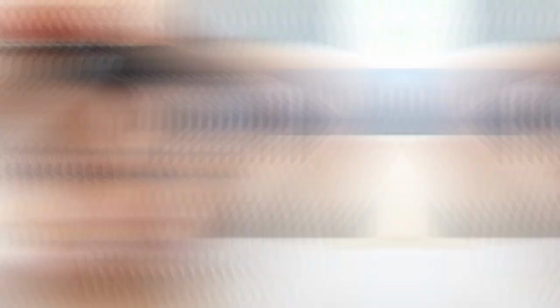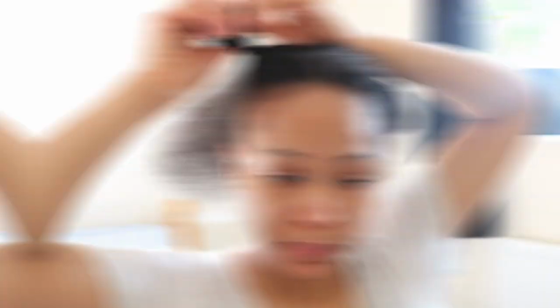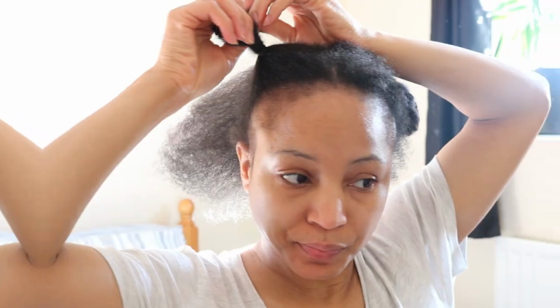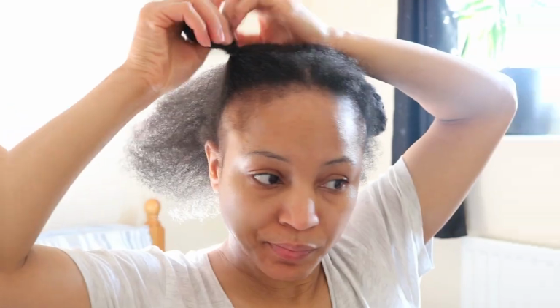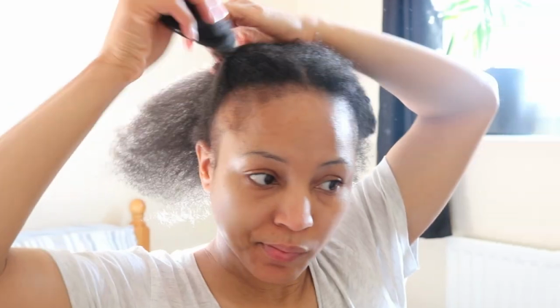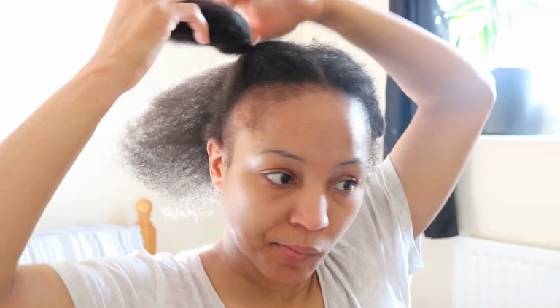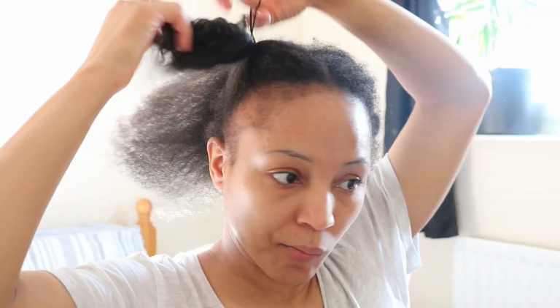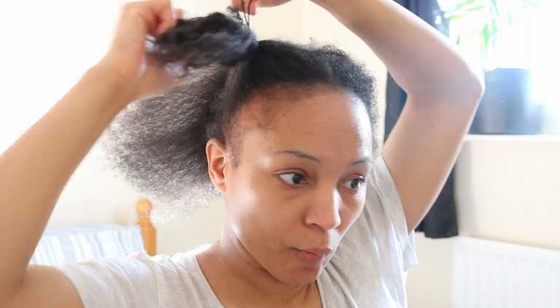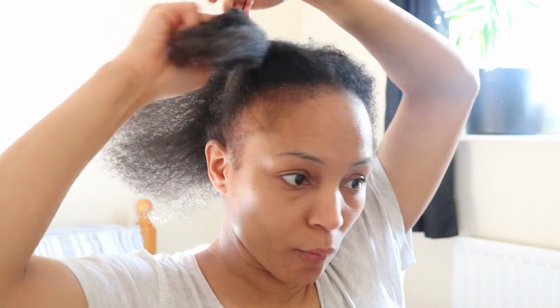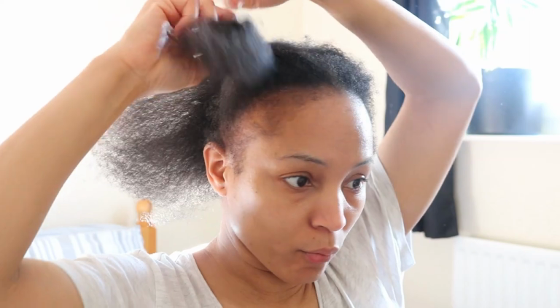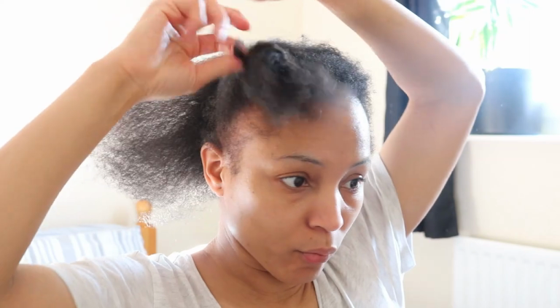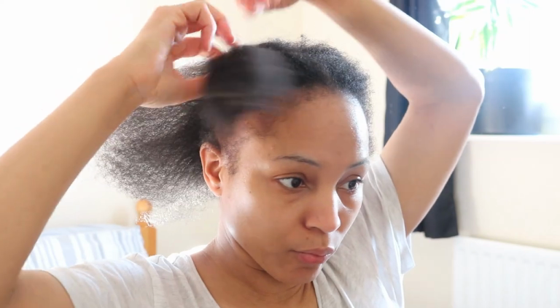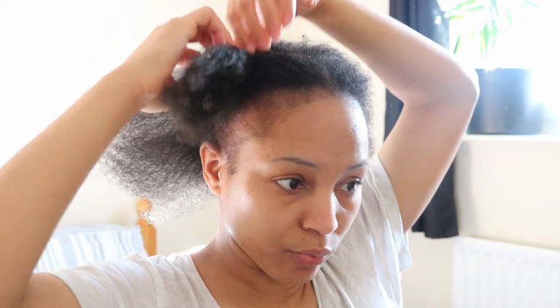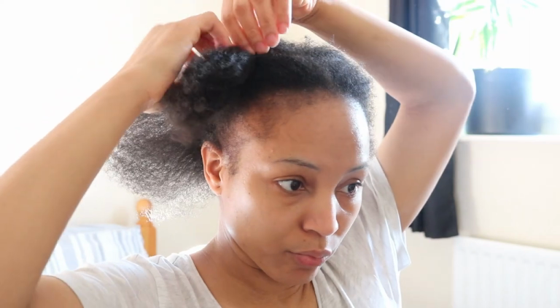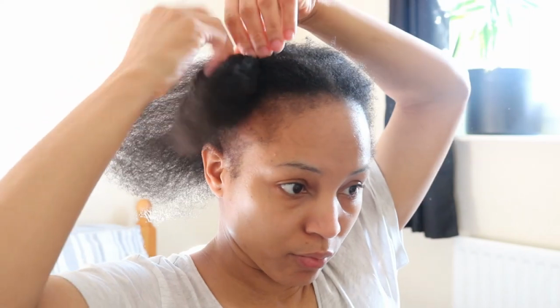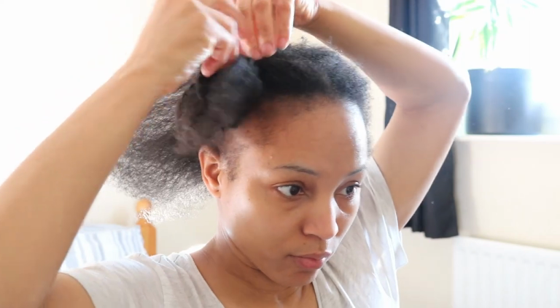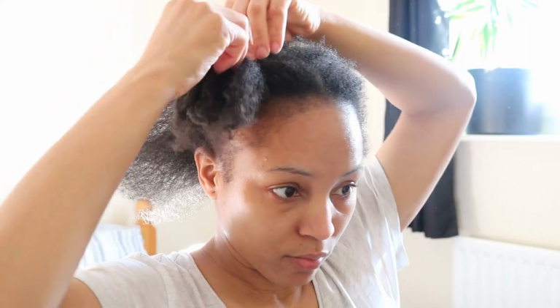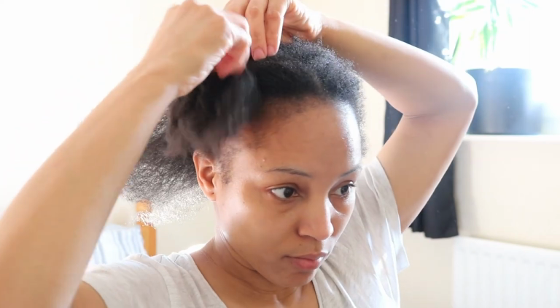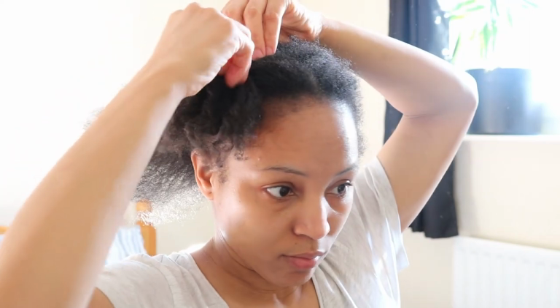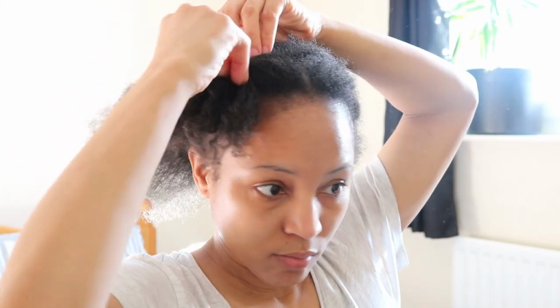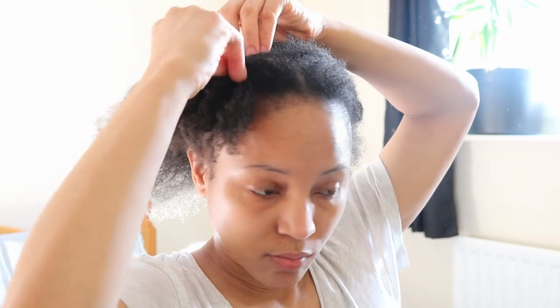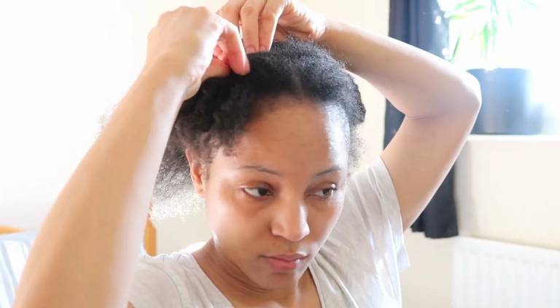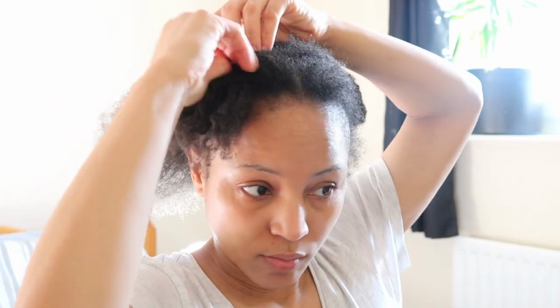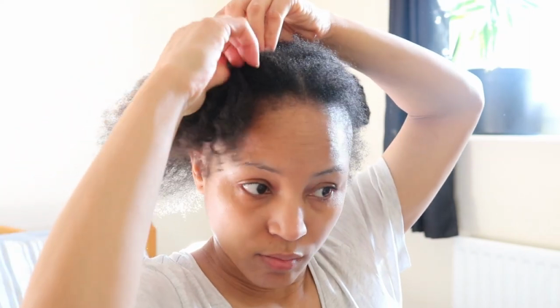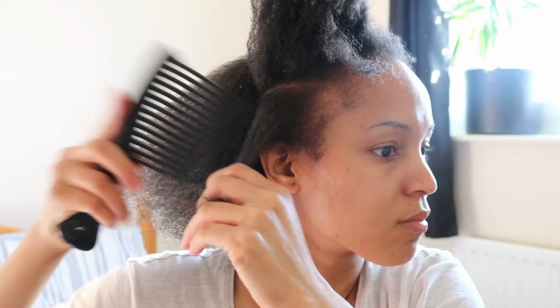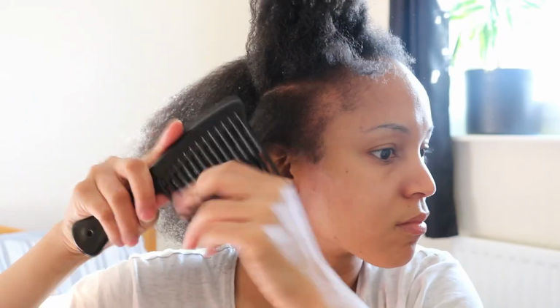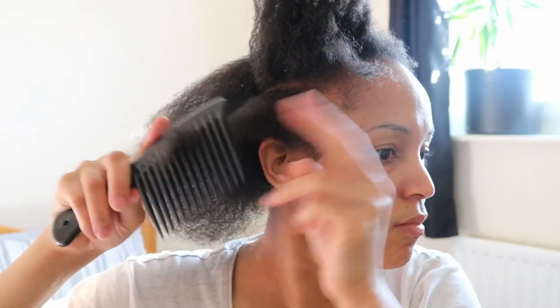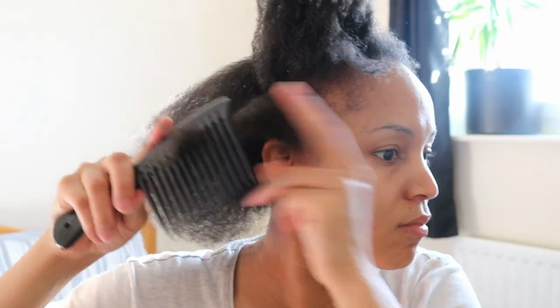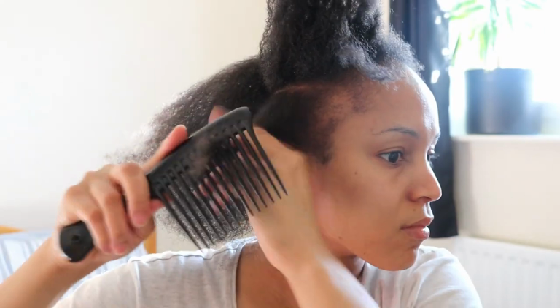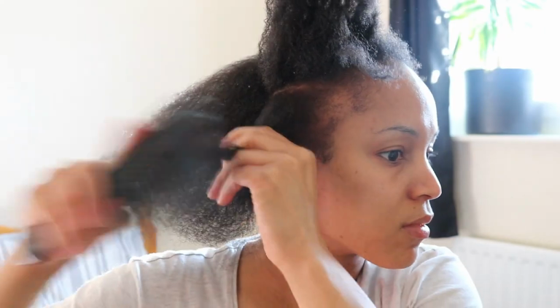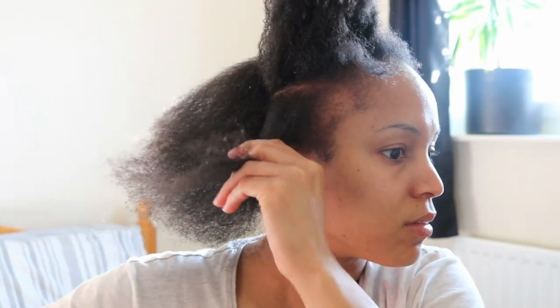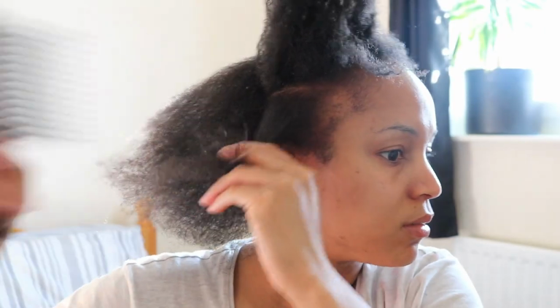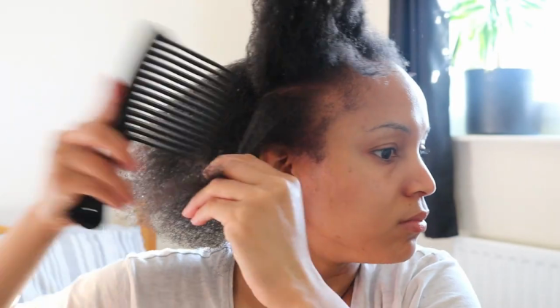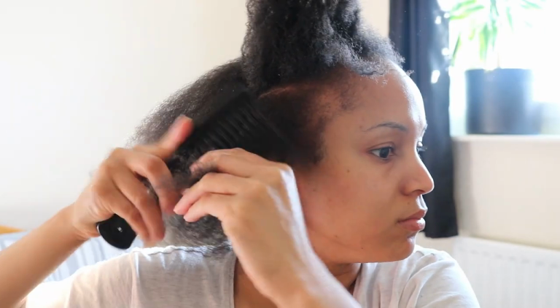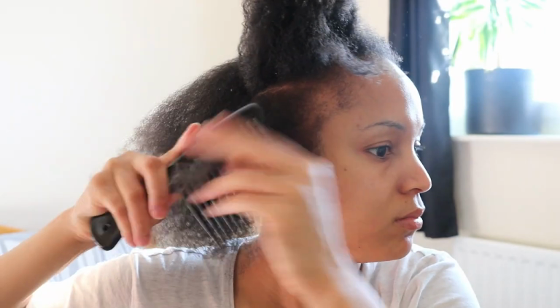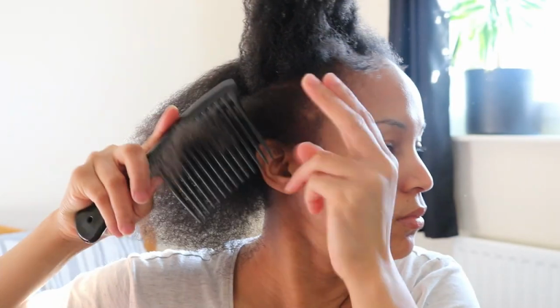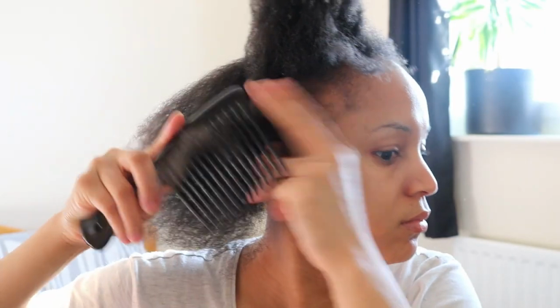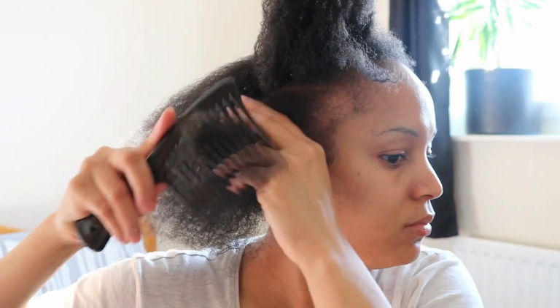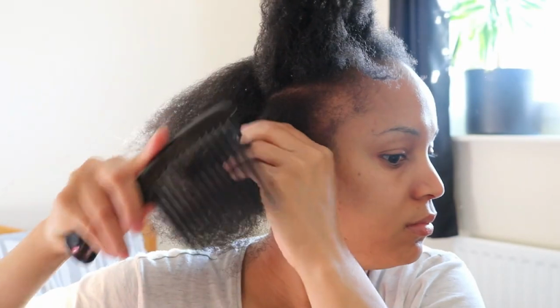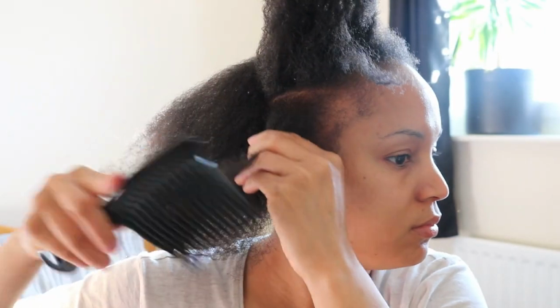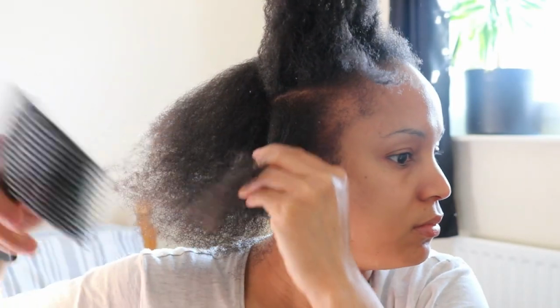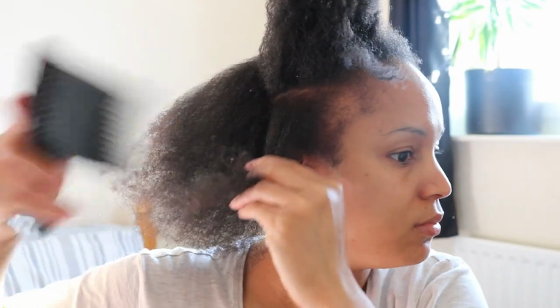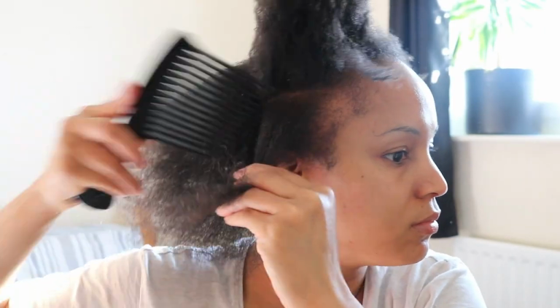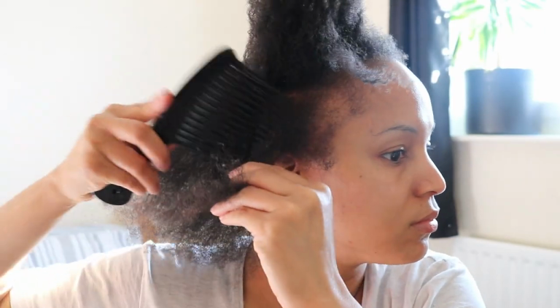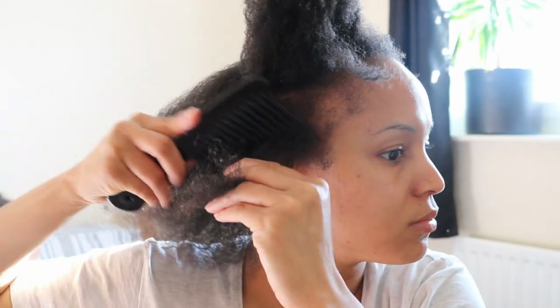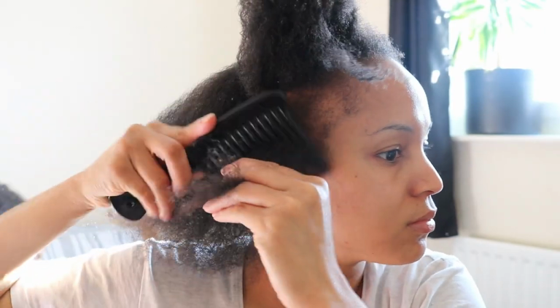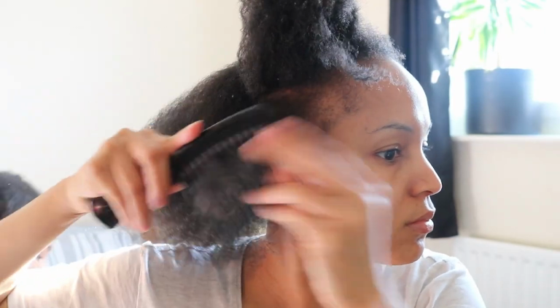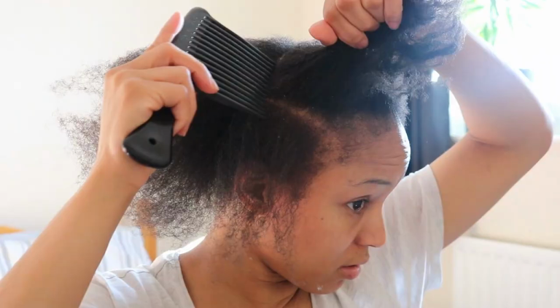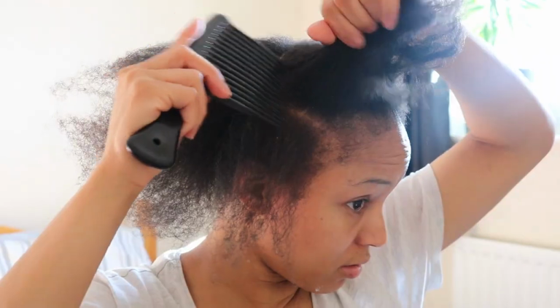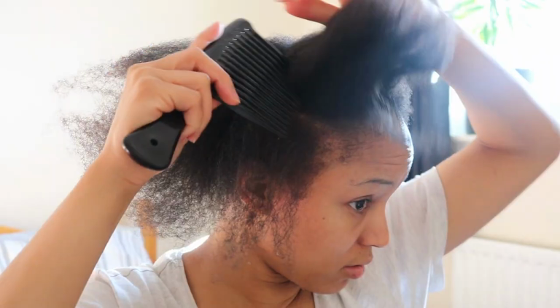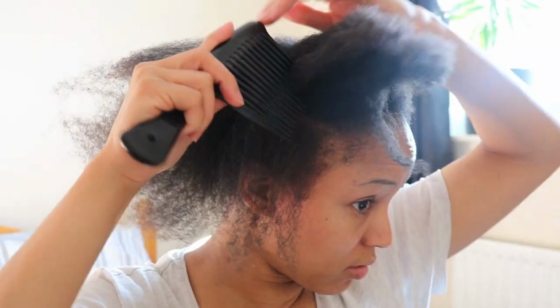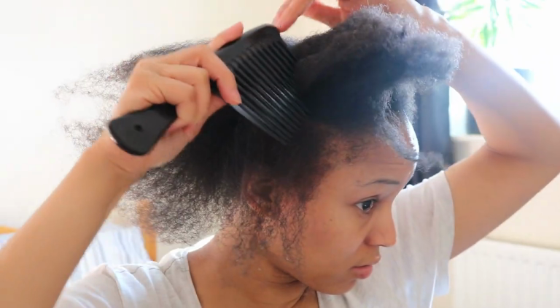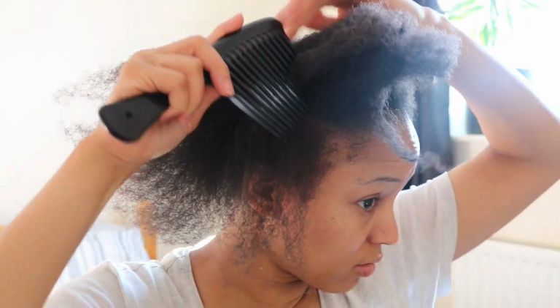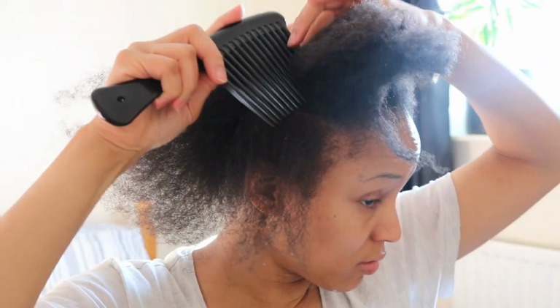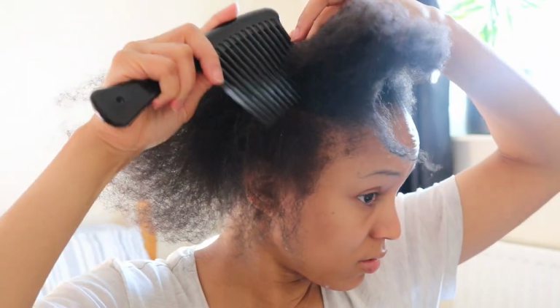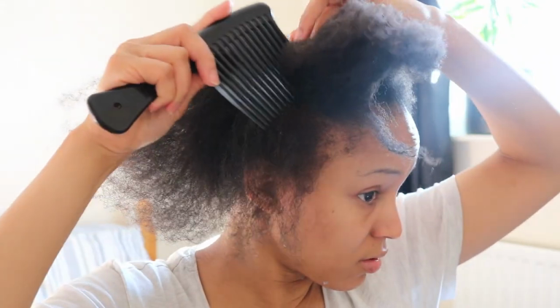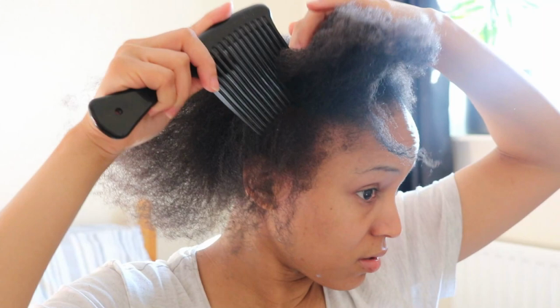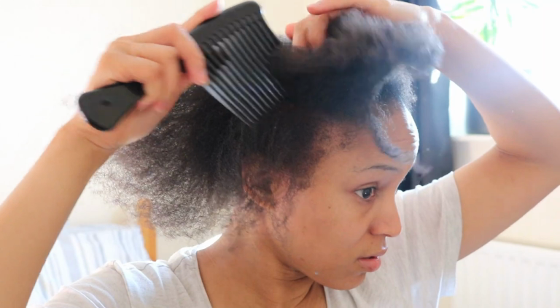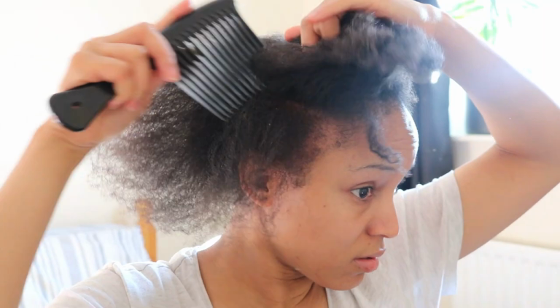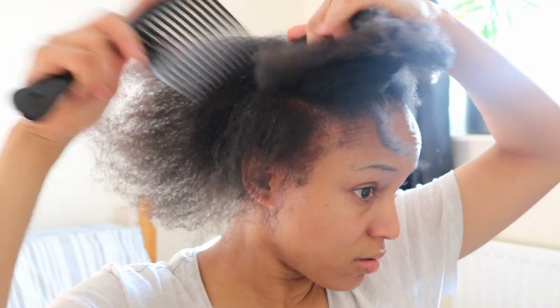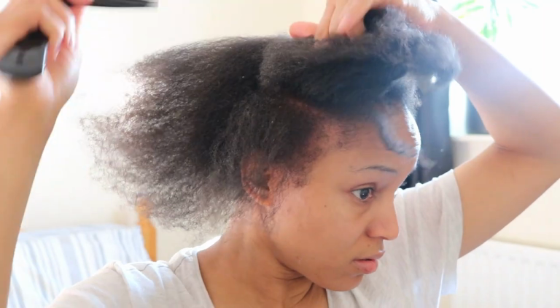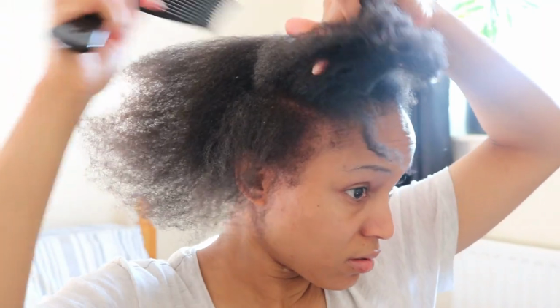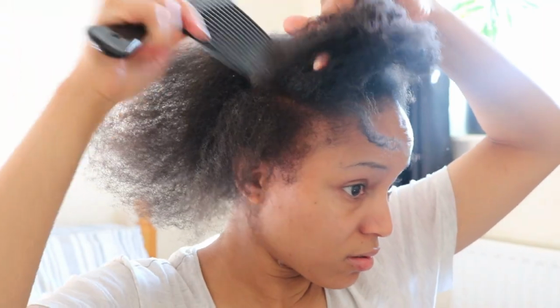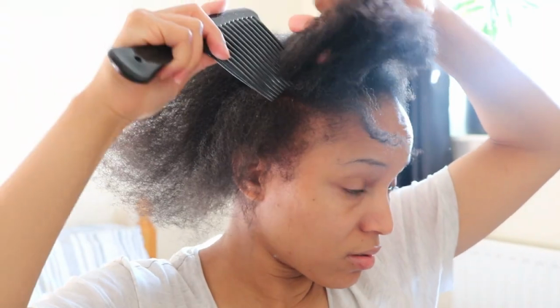So let's see what difference it makes when detangling your hair dry versus detangling your hair wet.